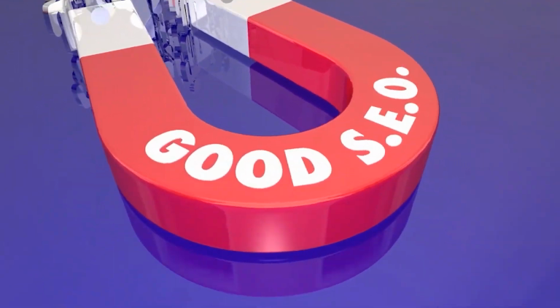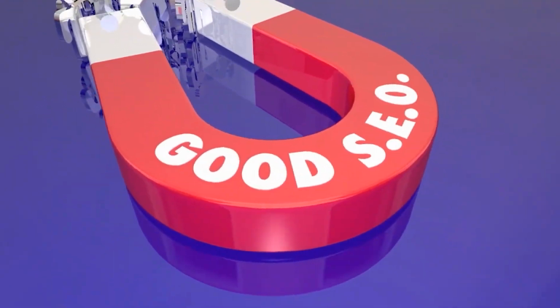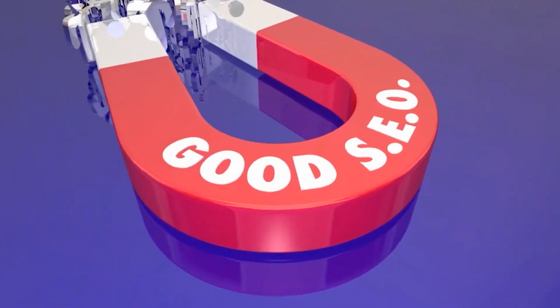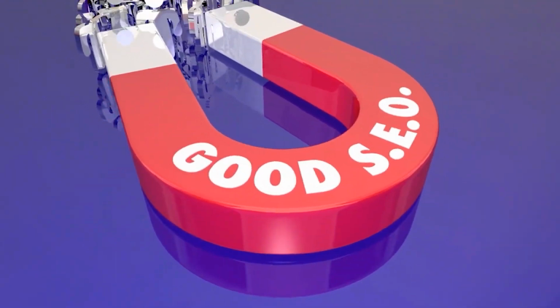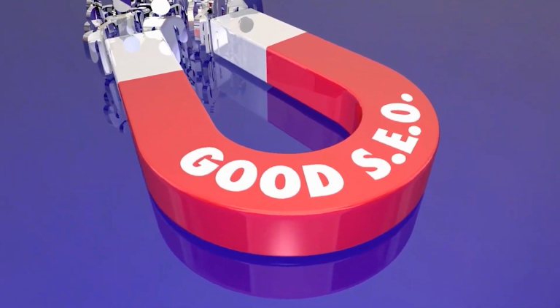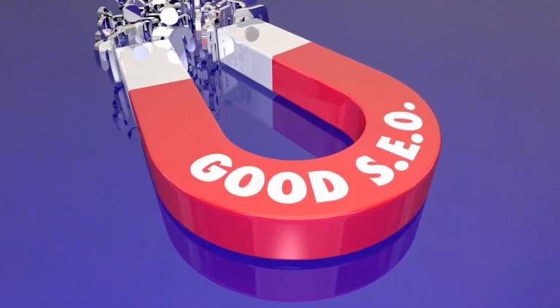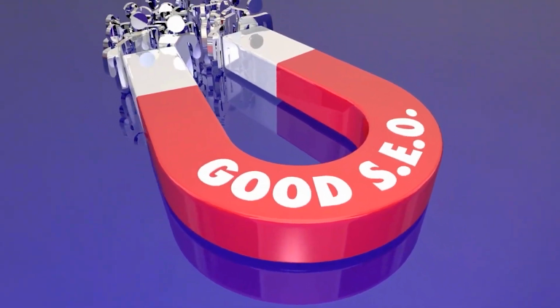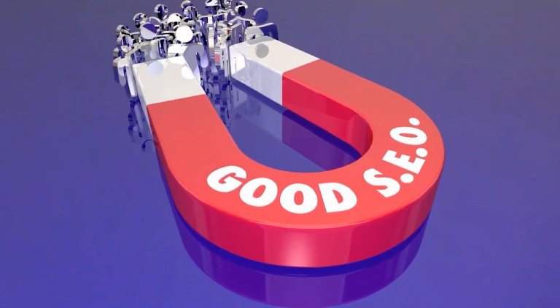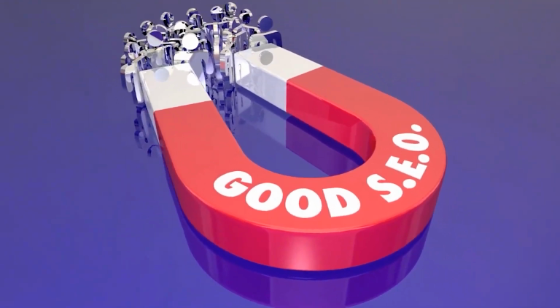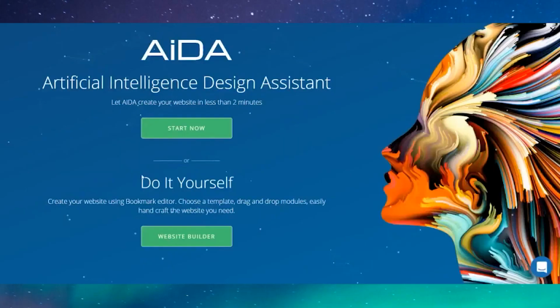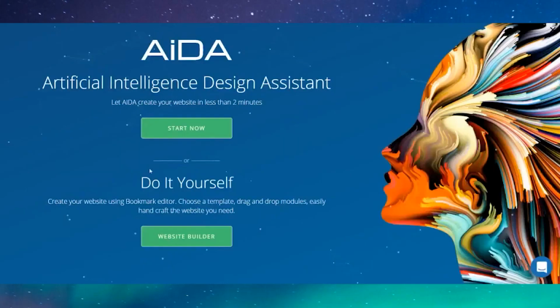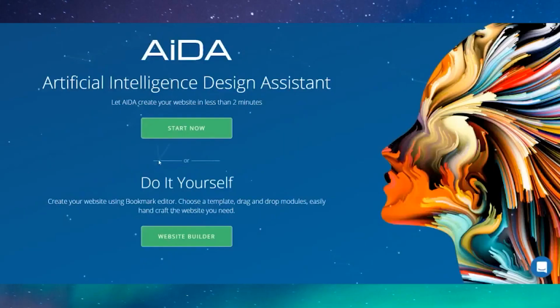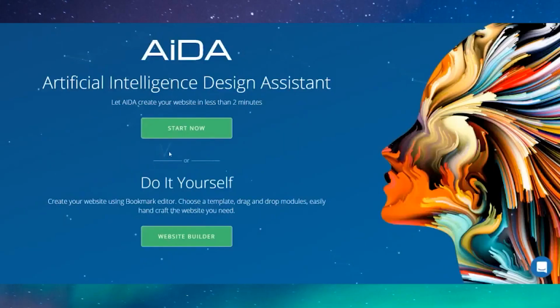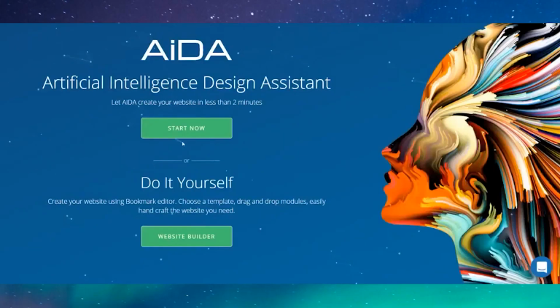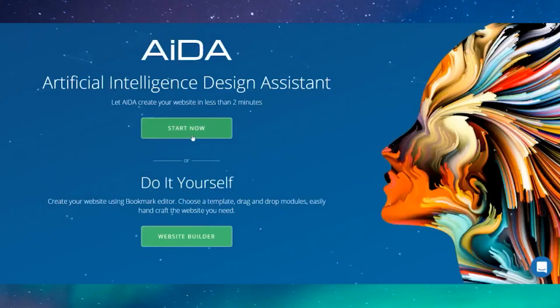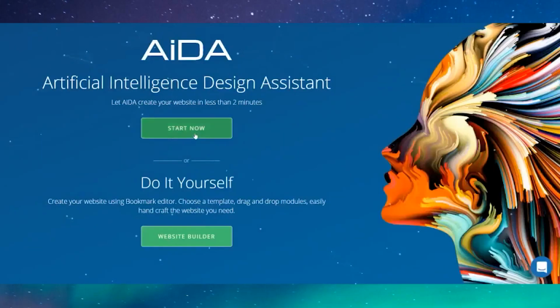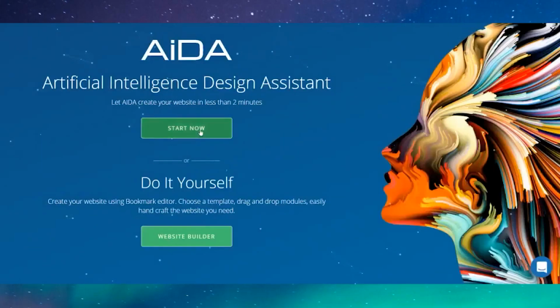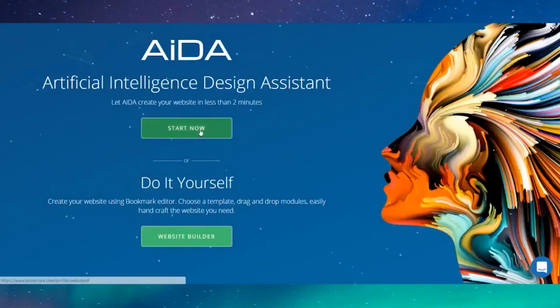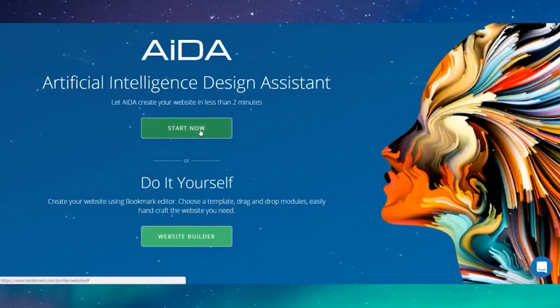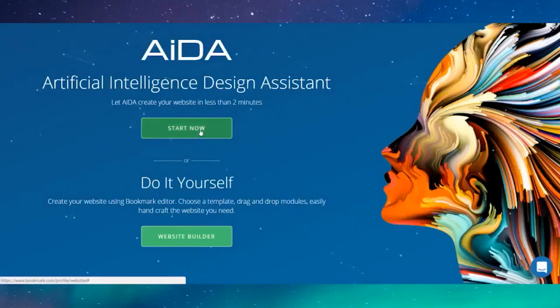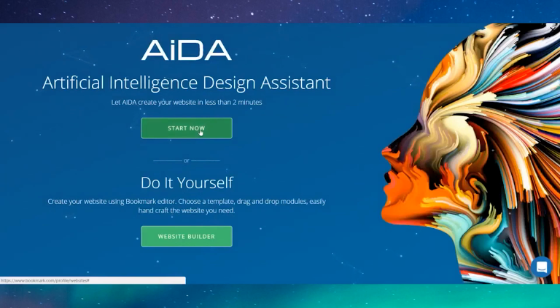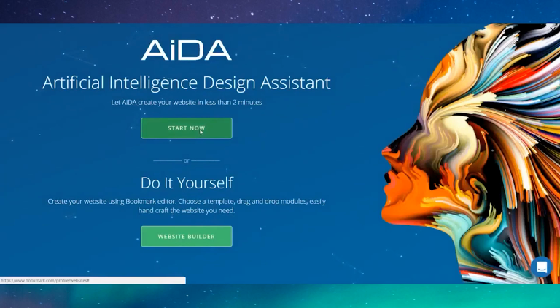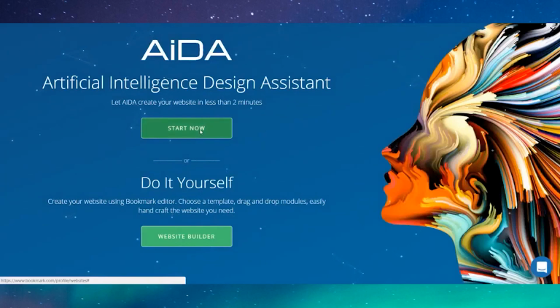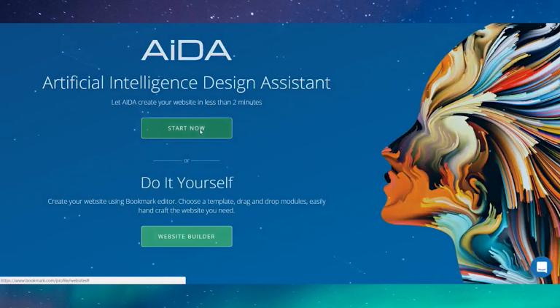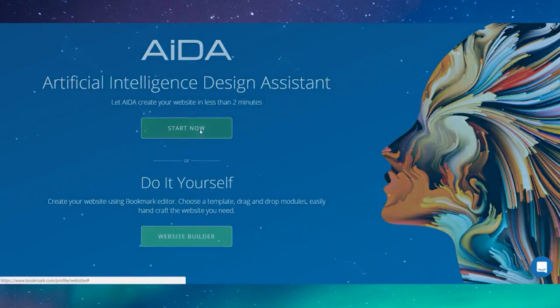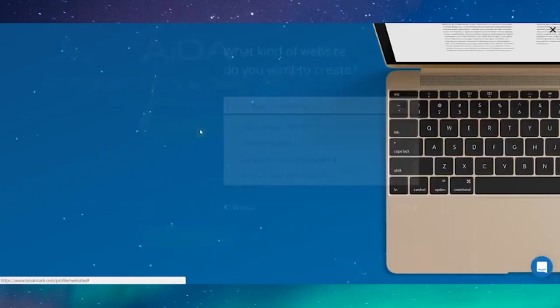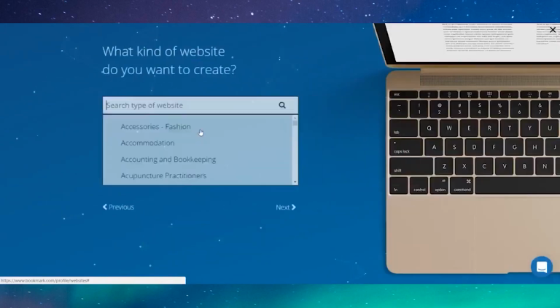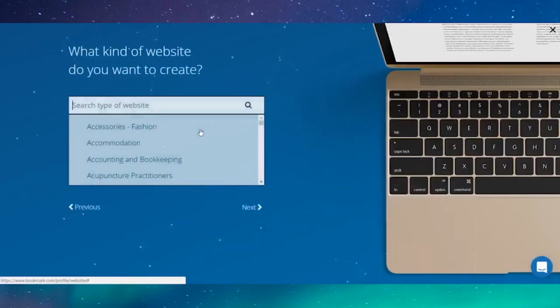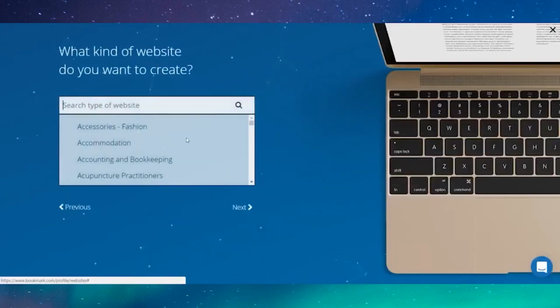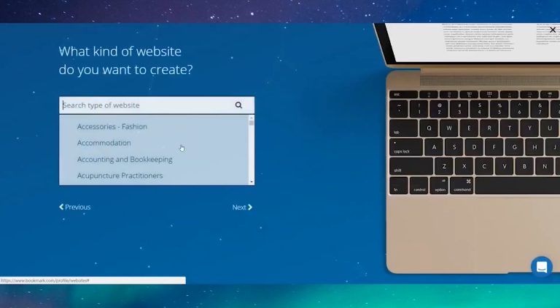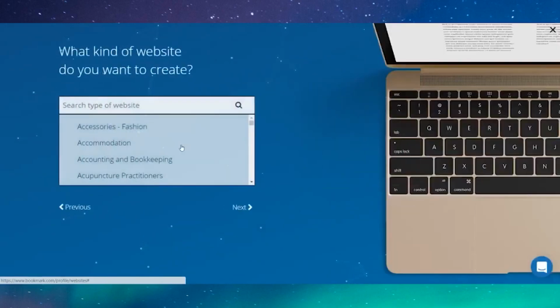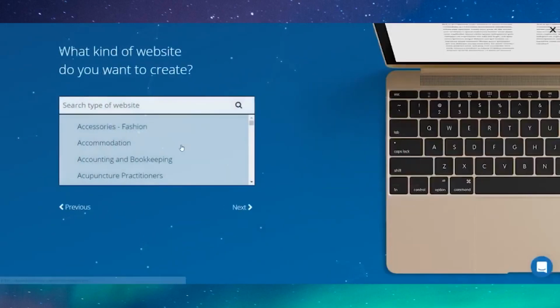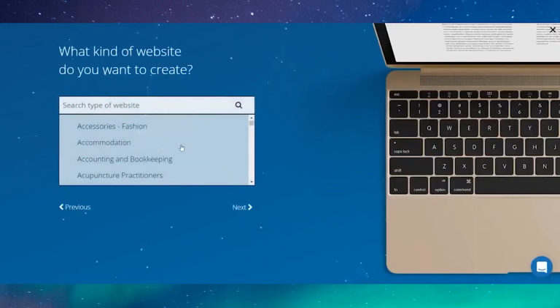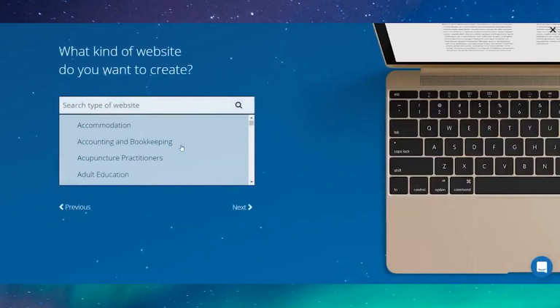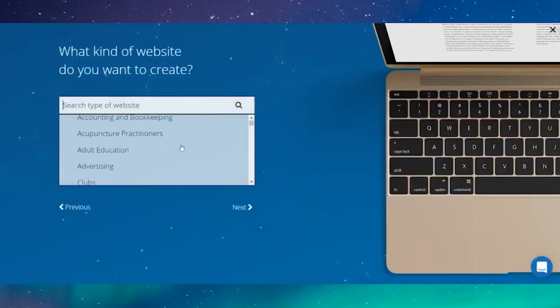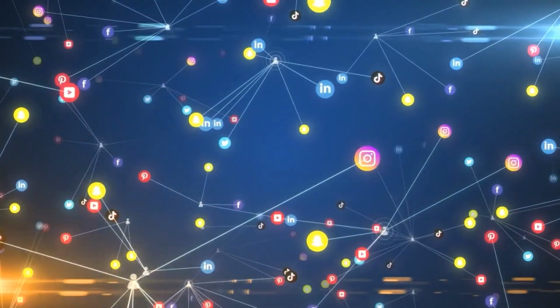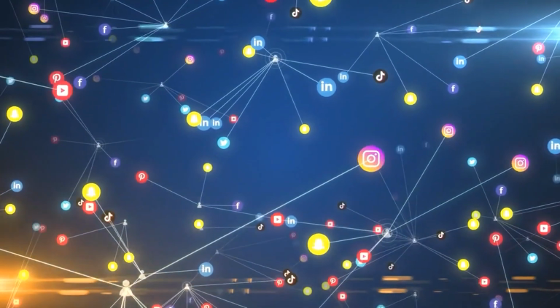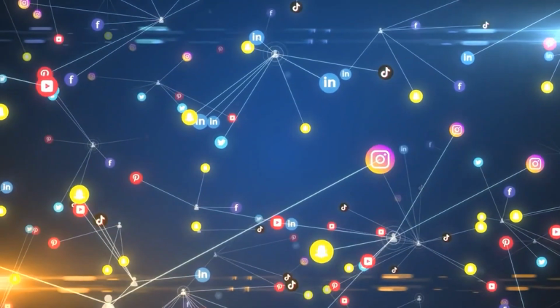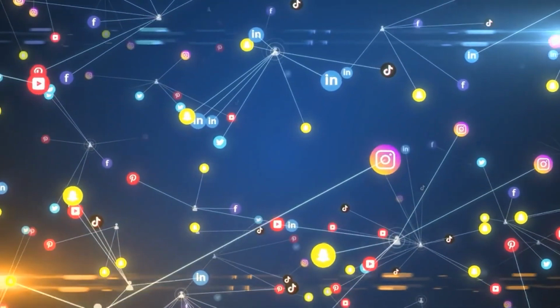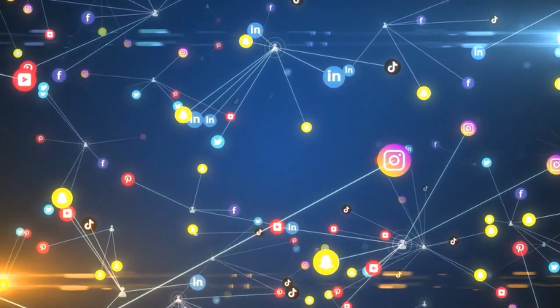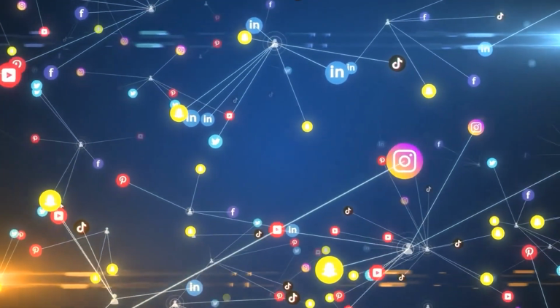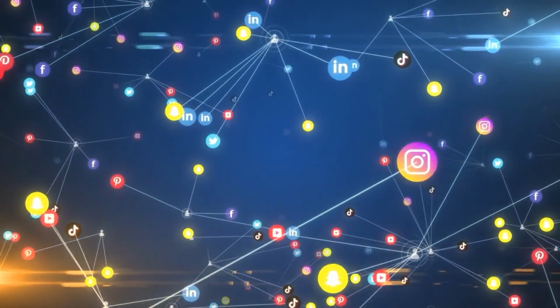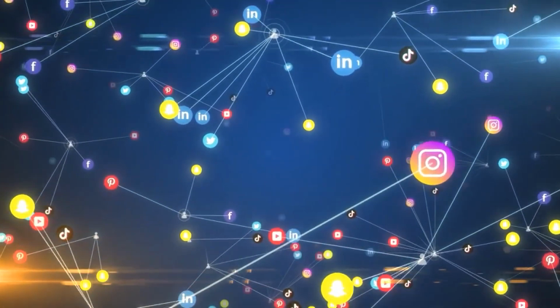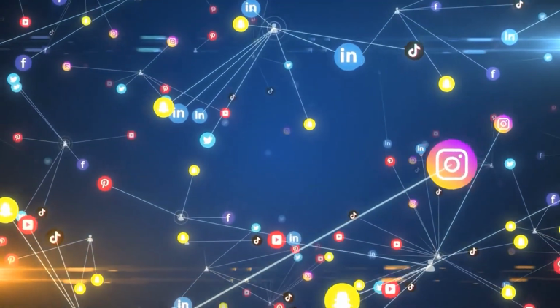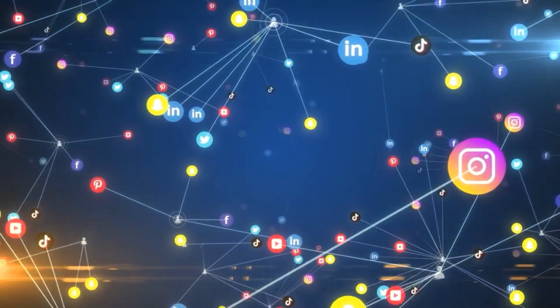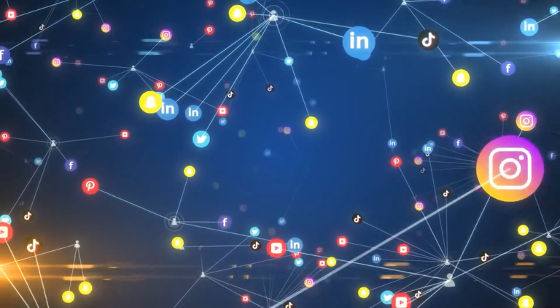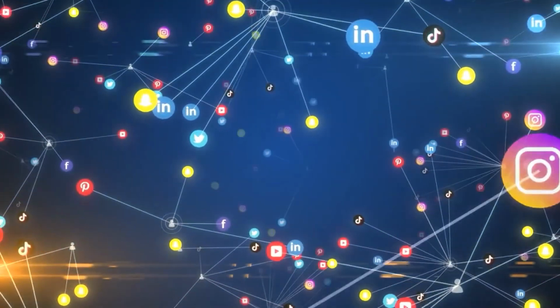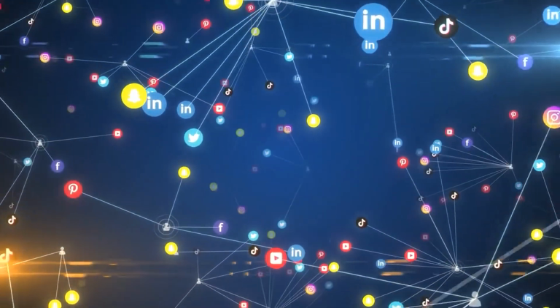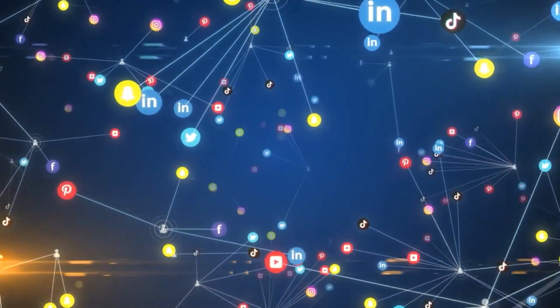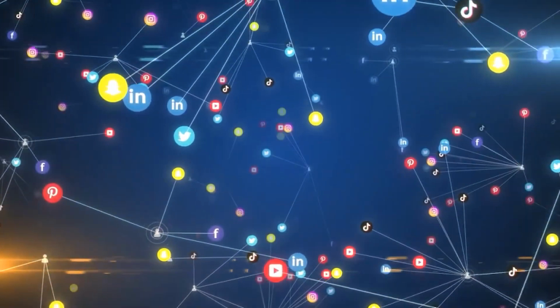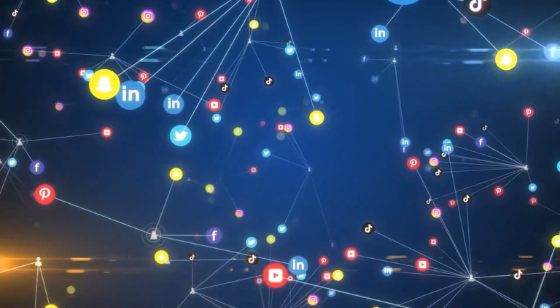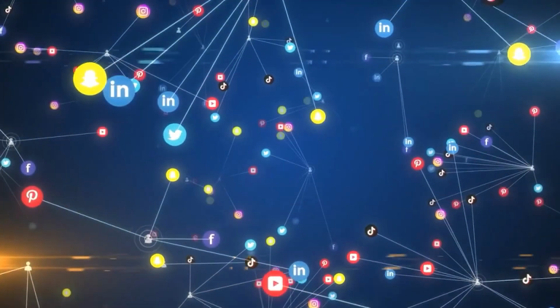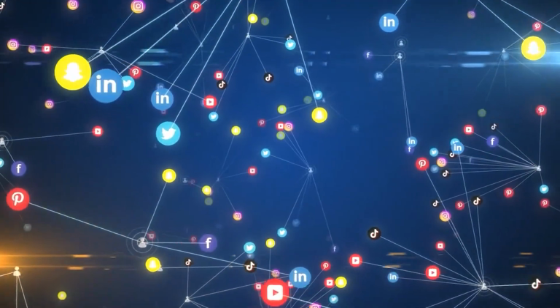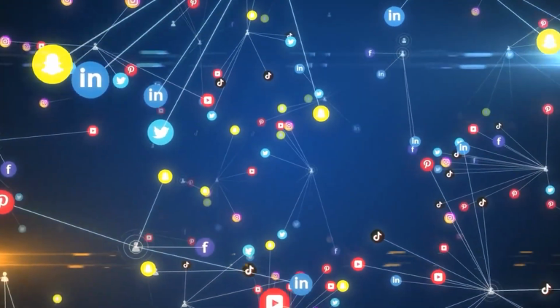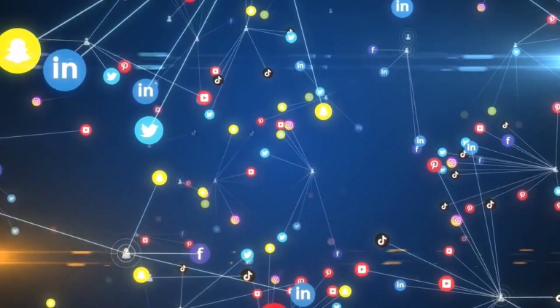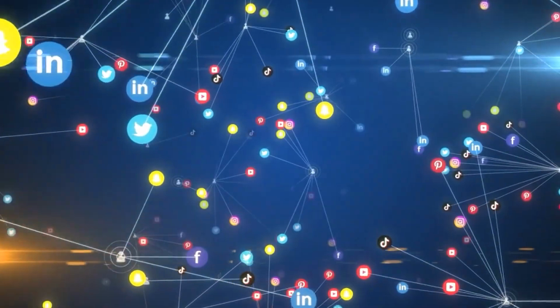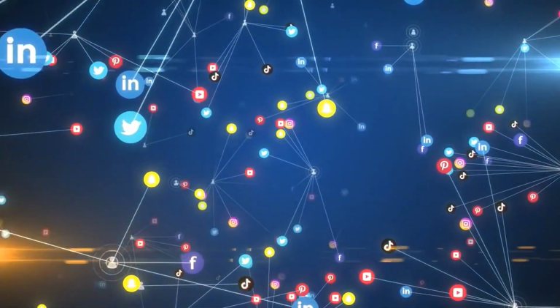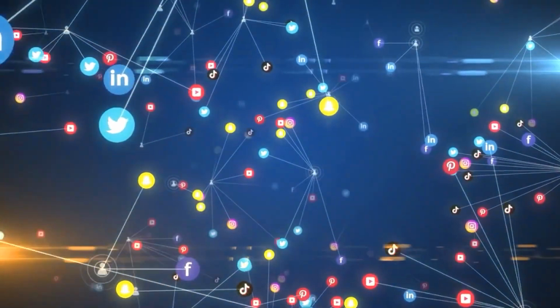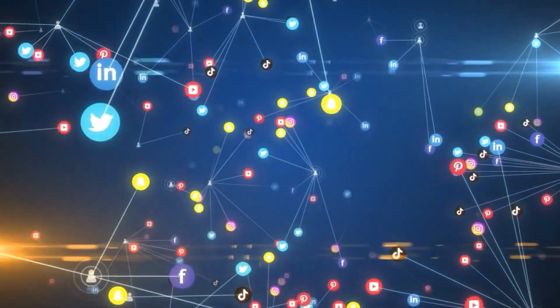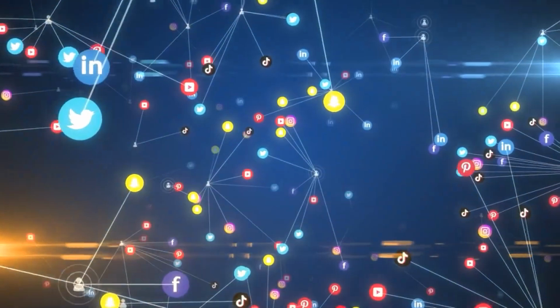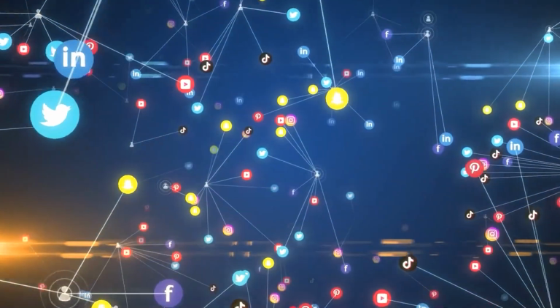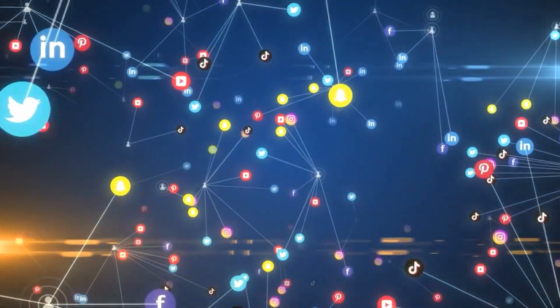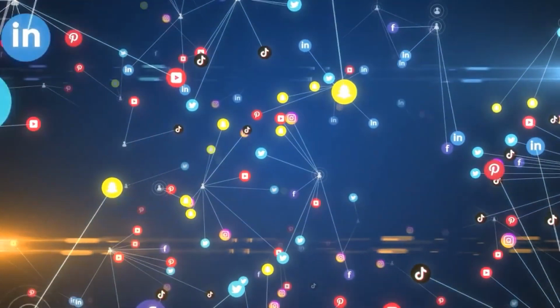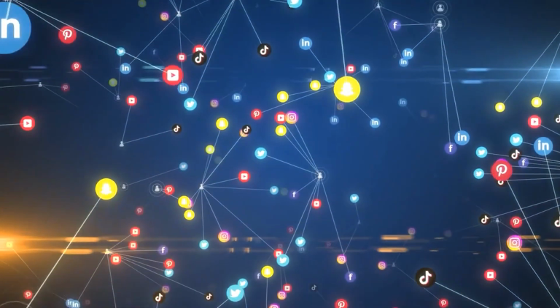Bookmark AIDA connects with a variety of online retailers, including eBay, Google Shopping, and Facebook and Instagram marketplaces.